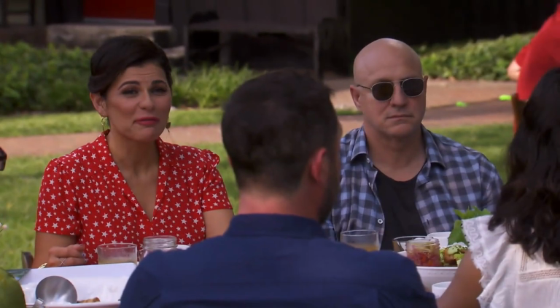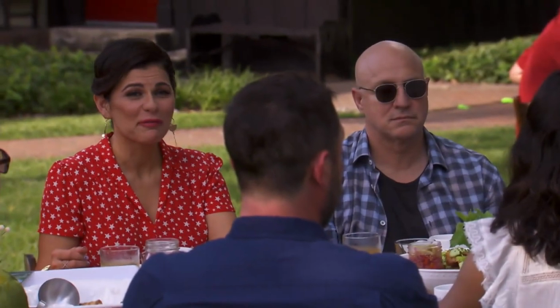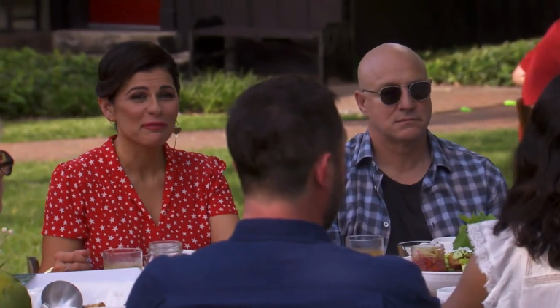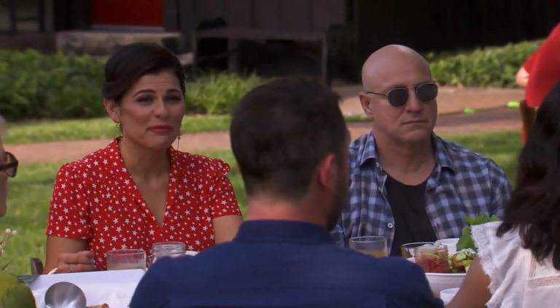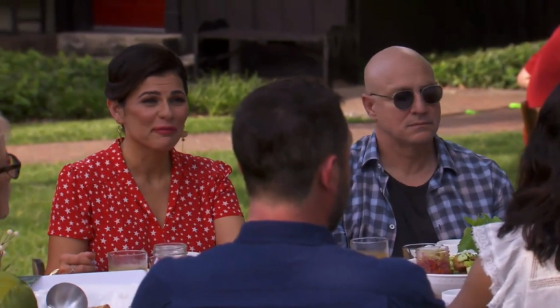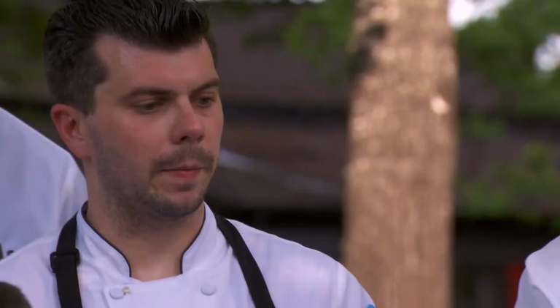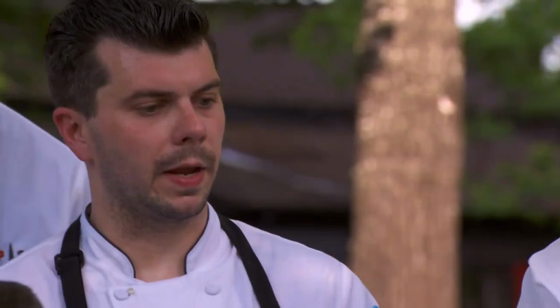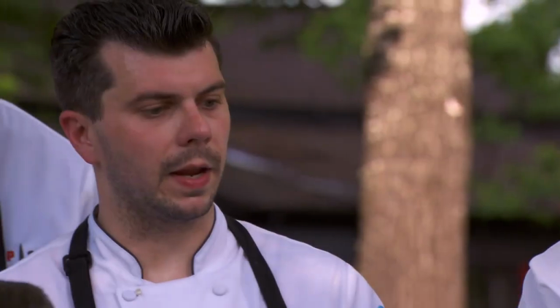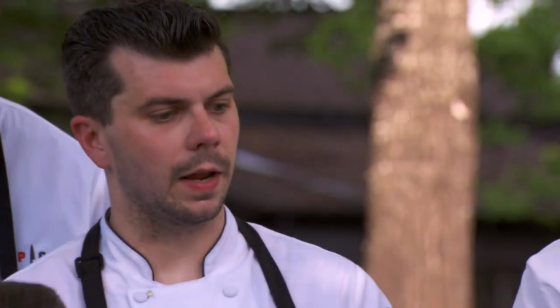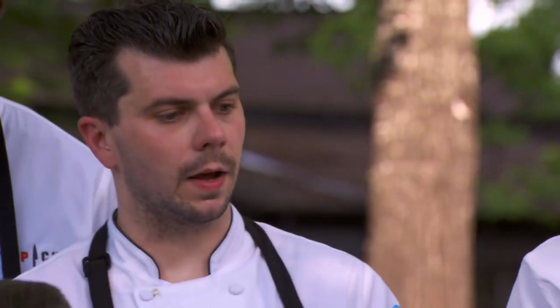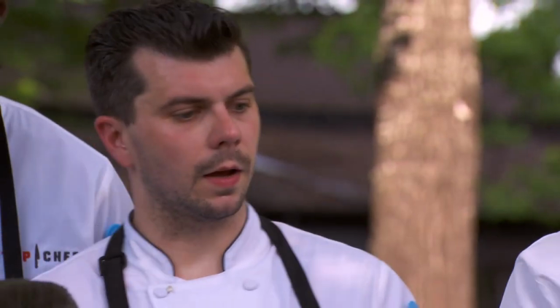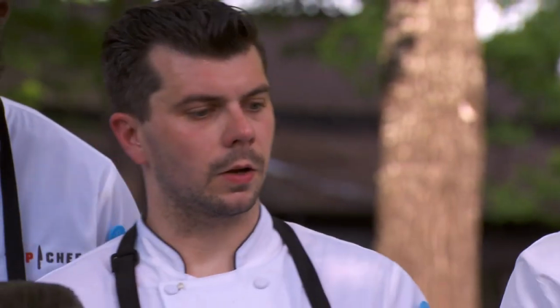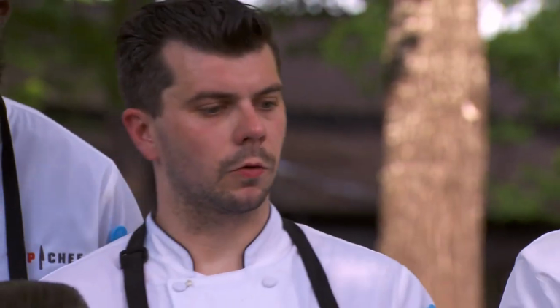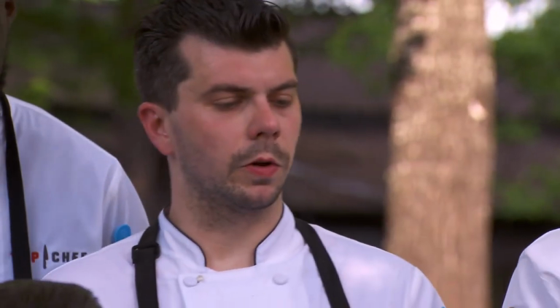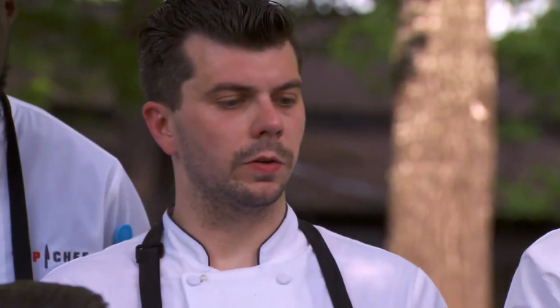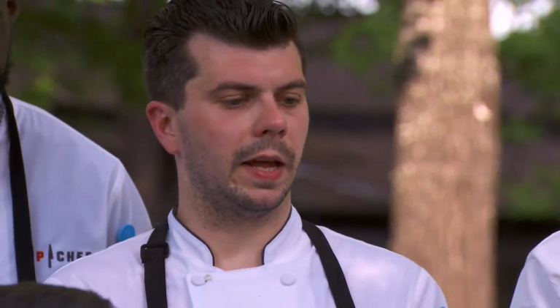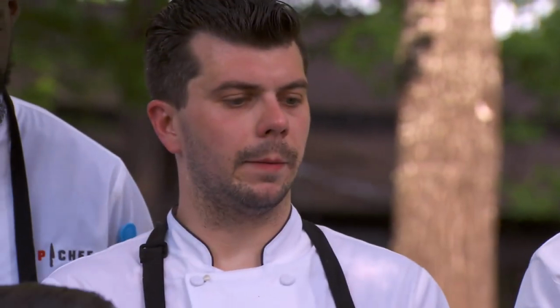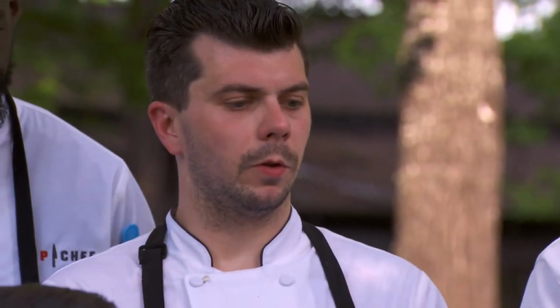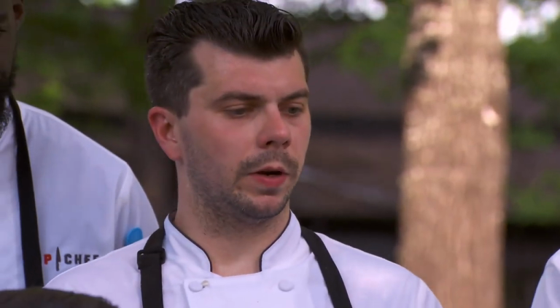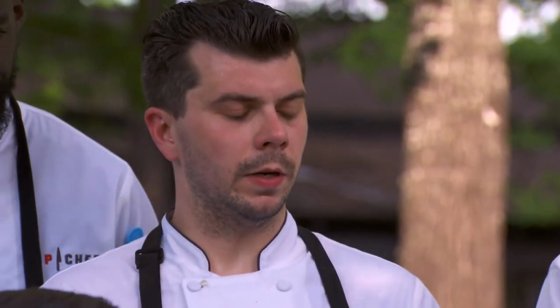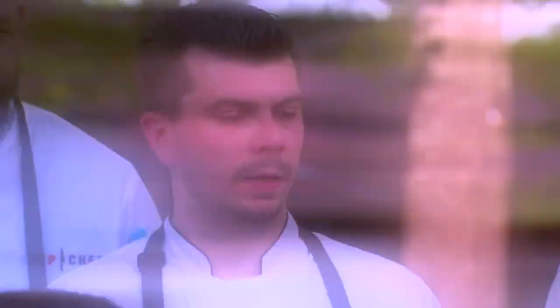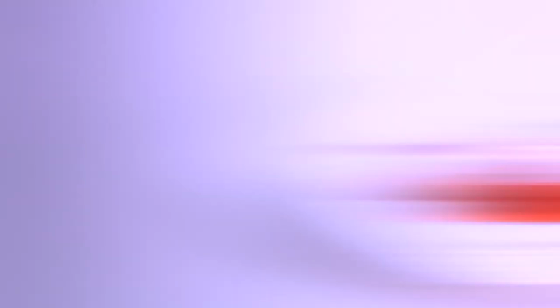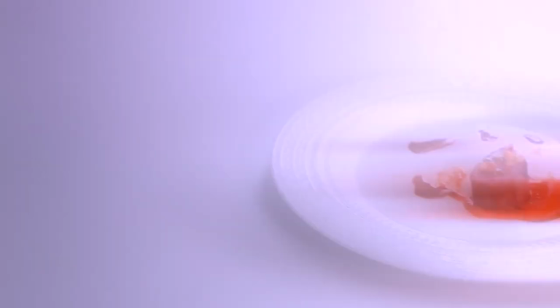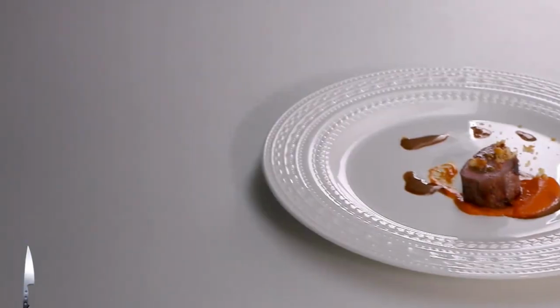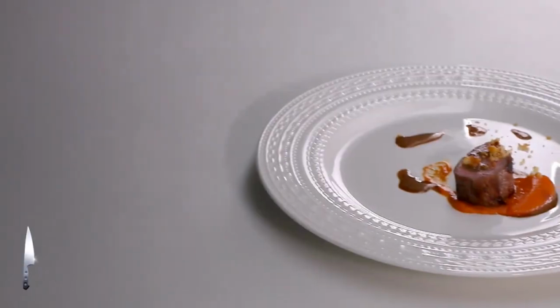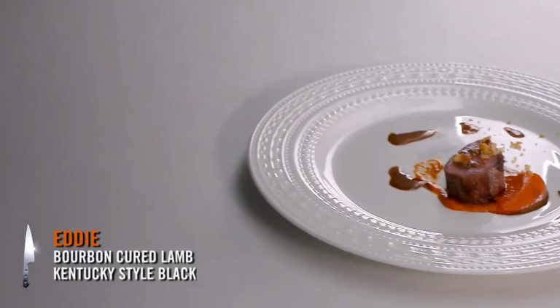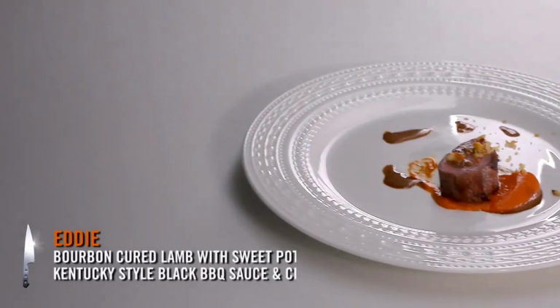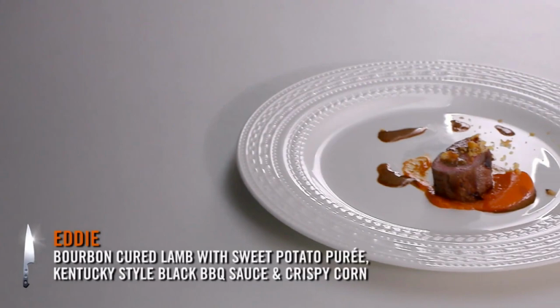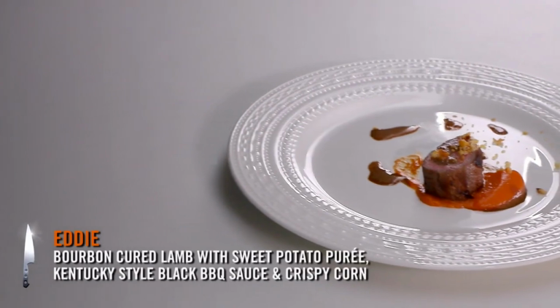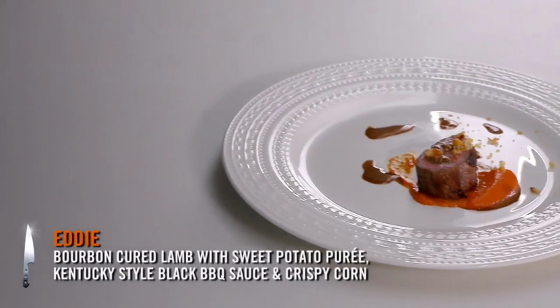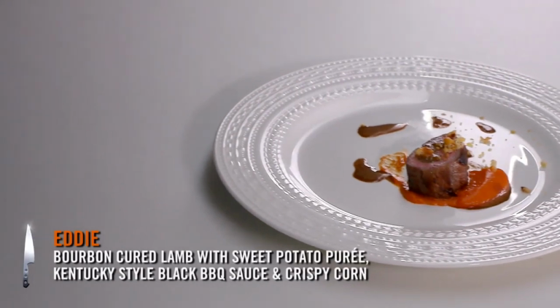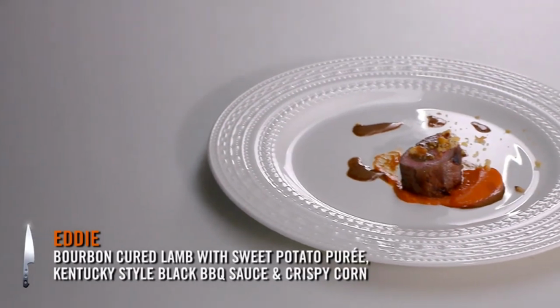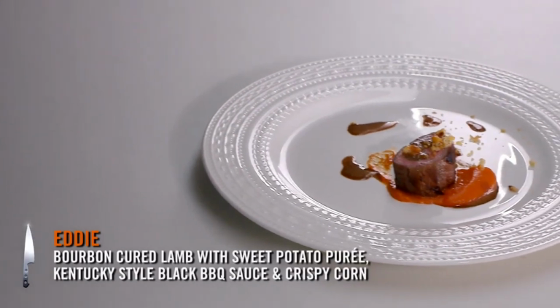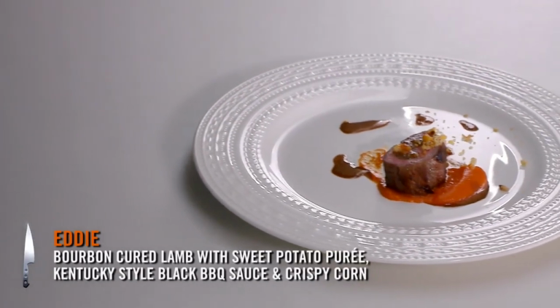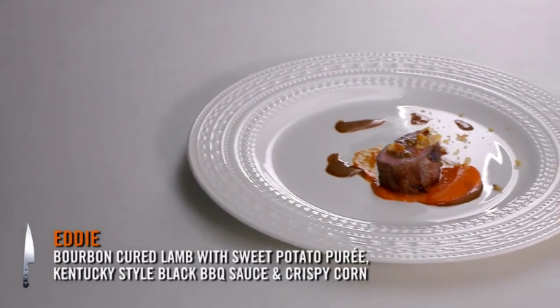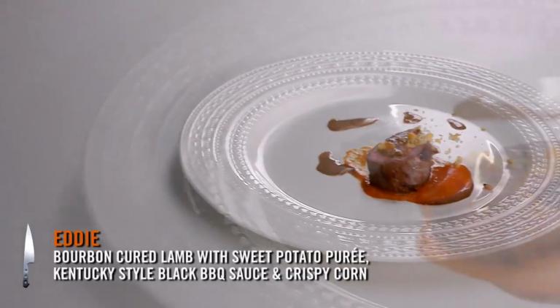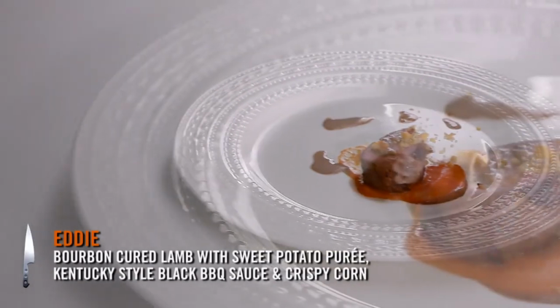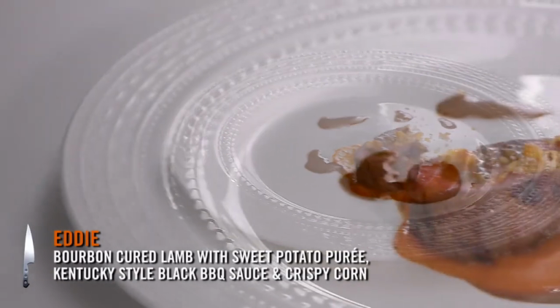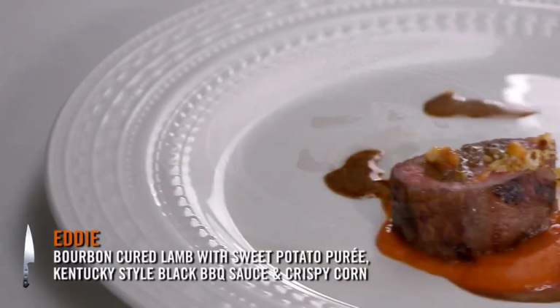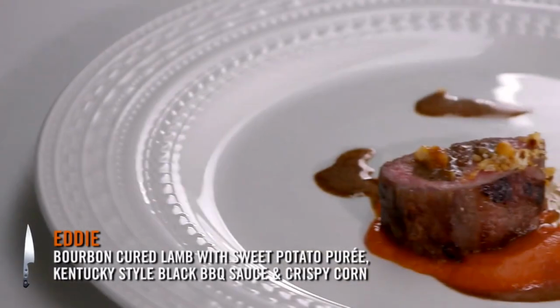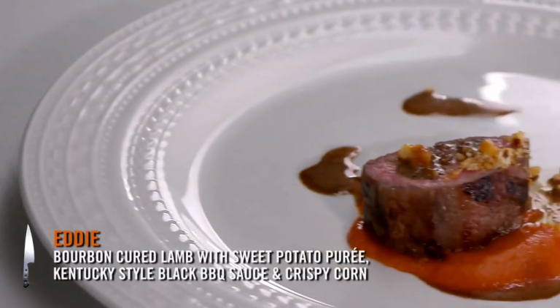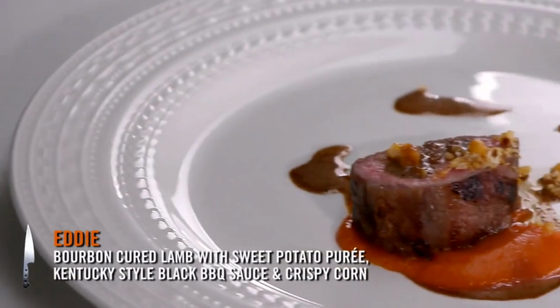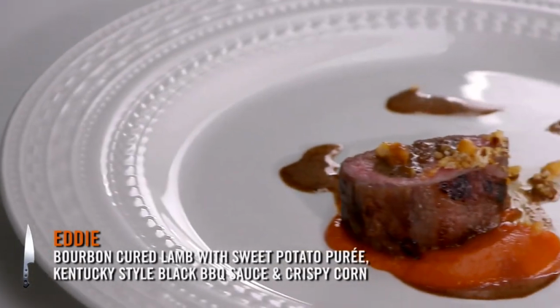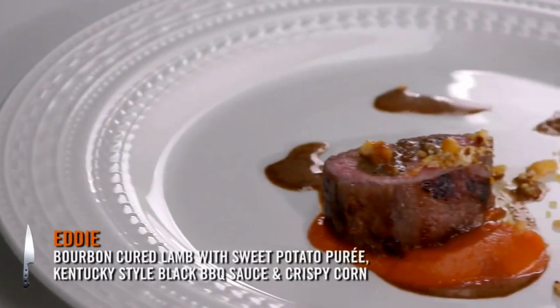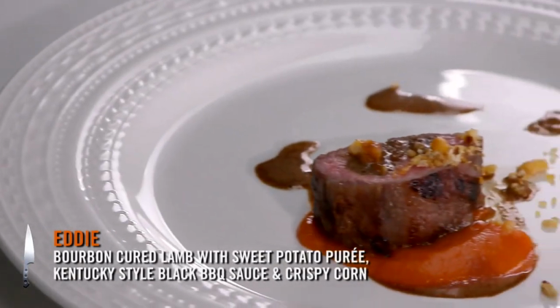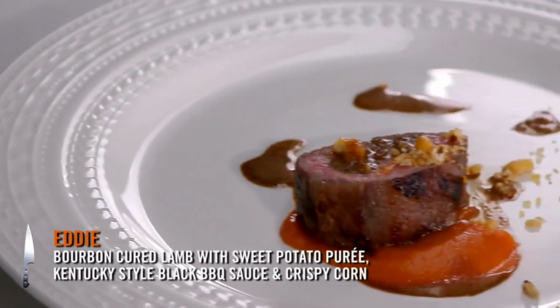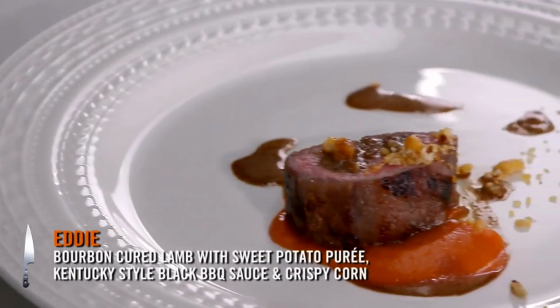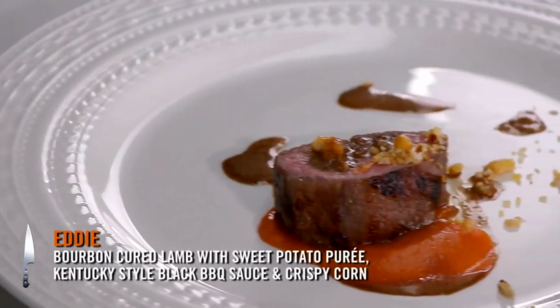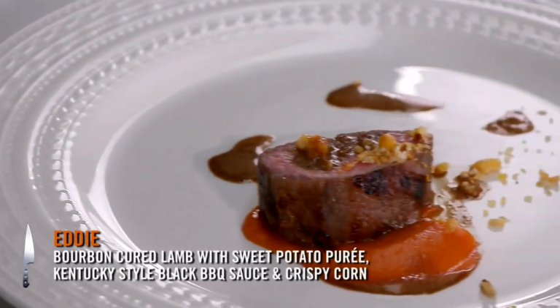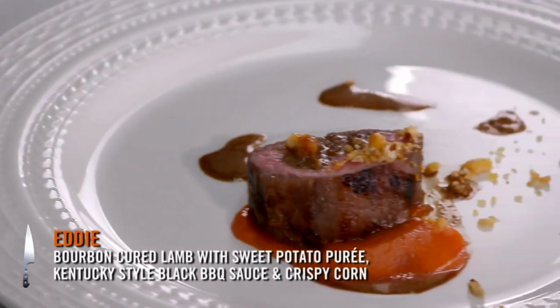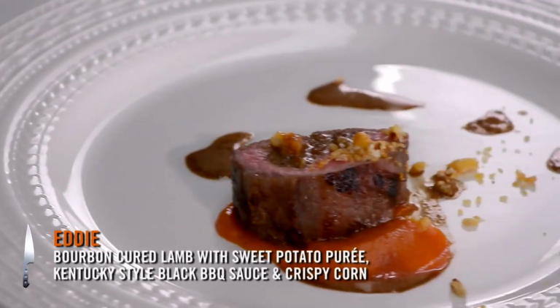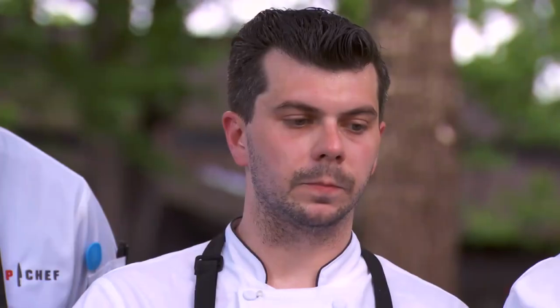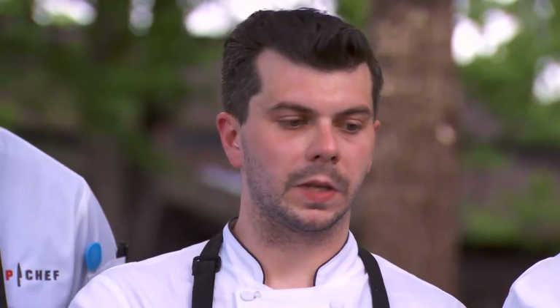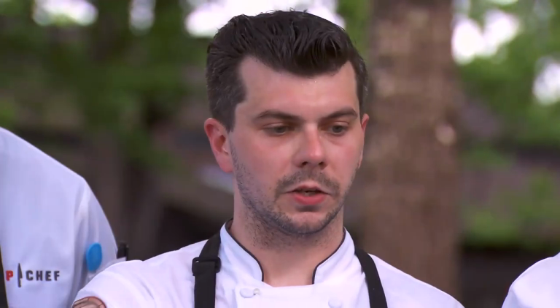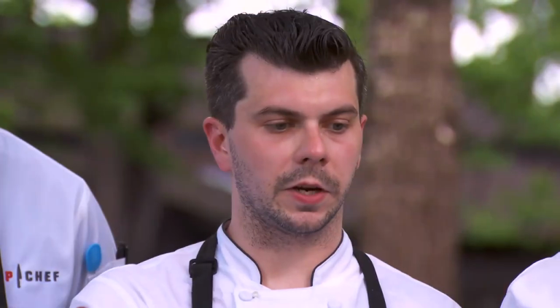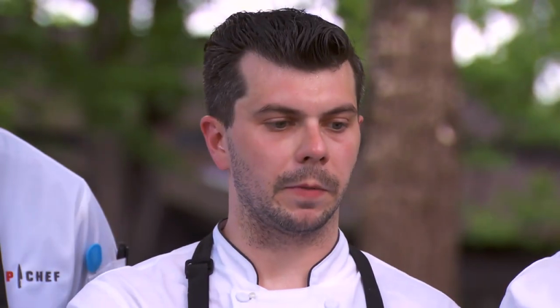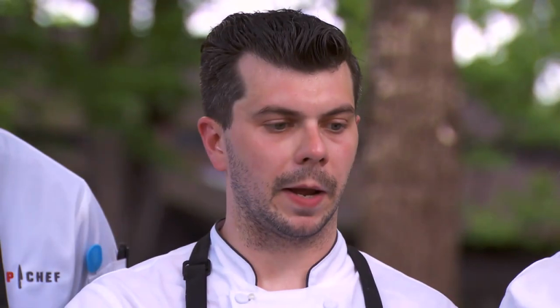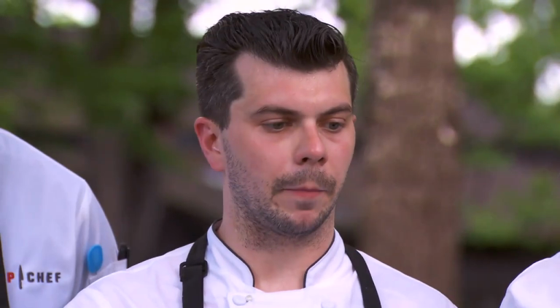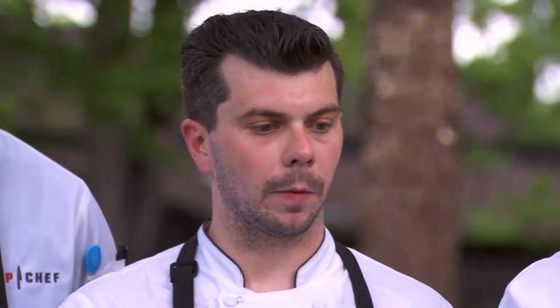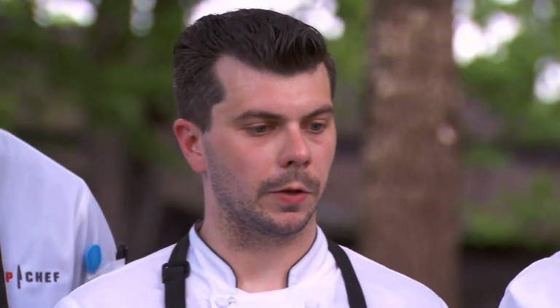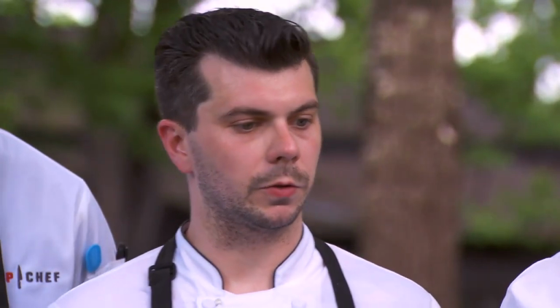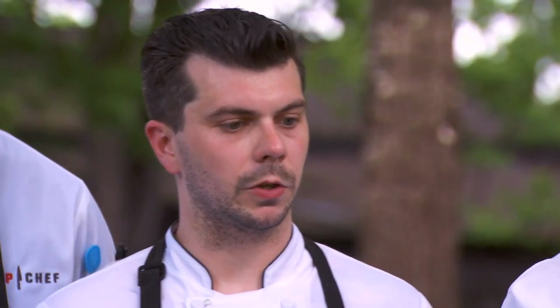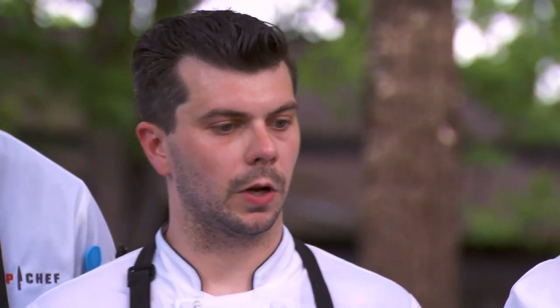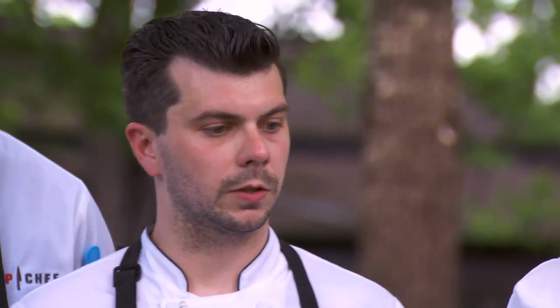I made a grilled lamb loin. It's been cured with bourbon and smoked, served with sweet potato puree and a Kentucky black barbecue sauce.